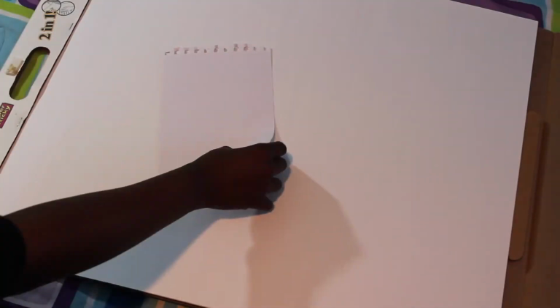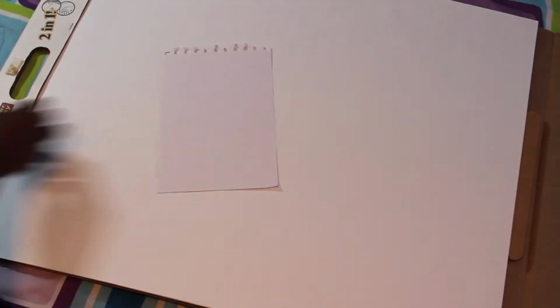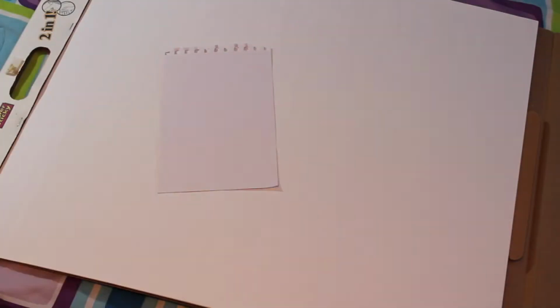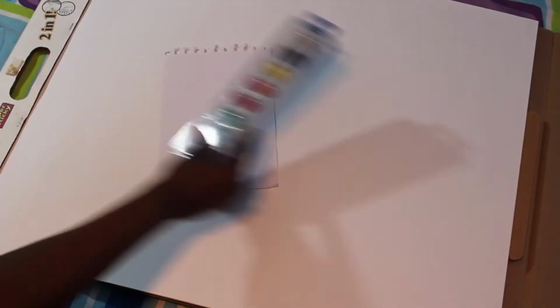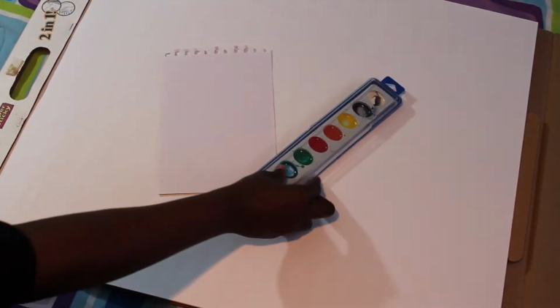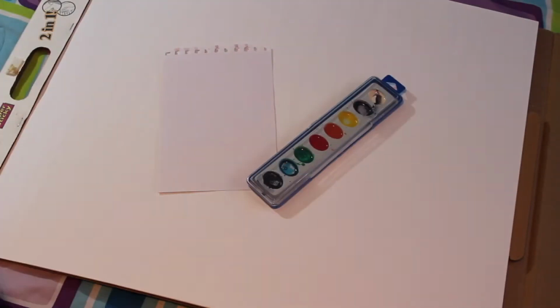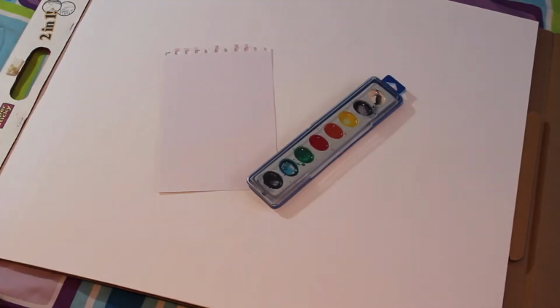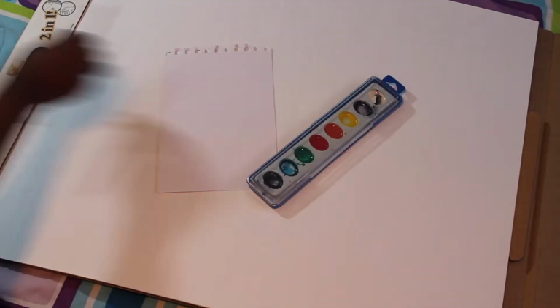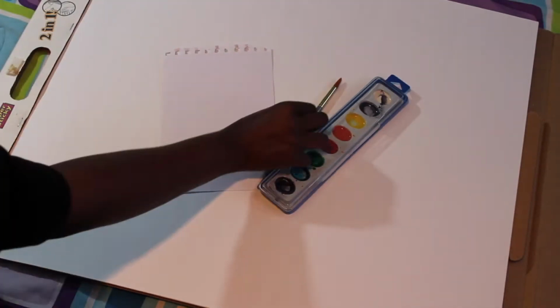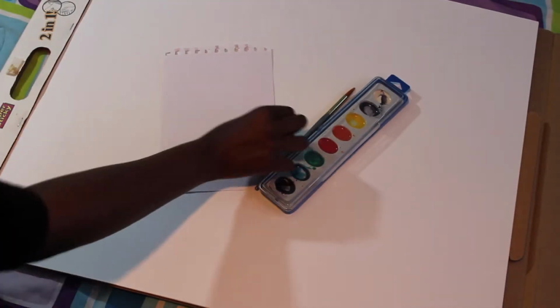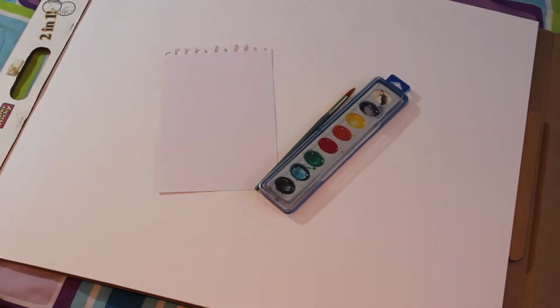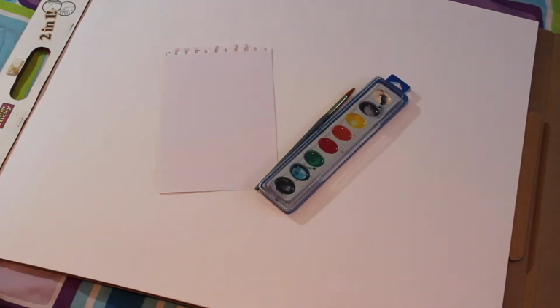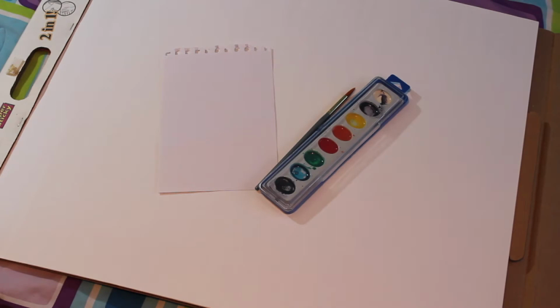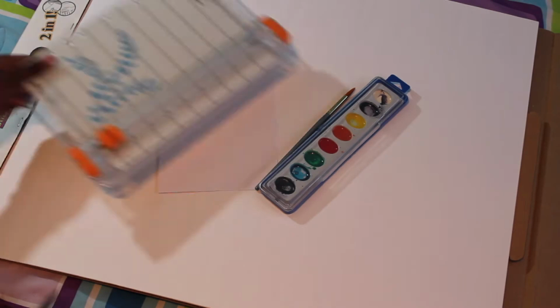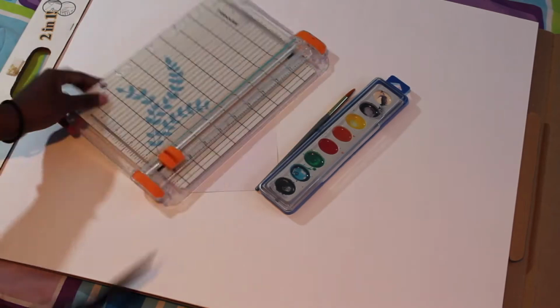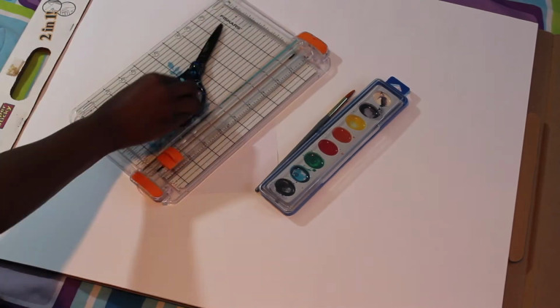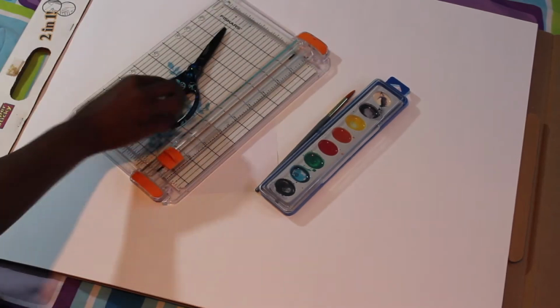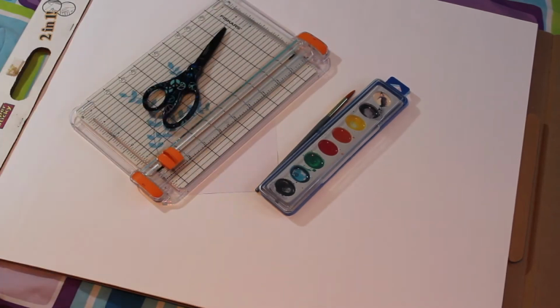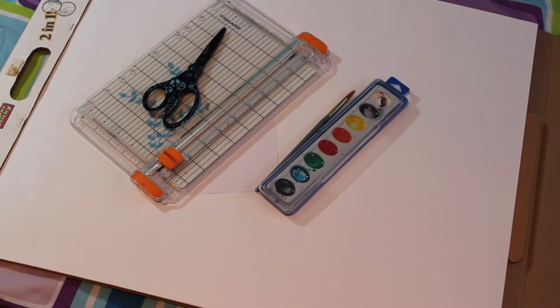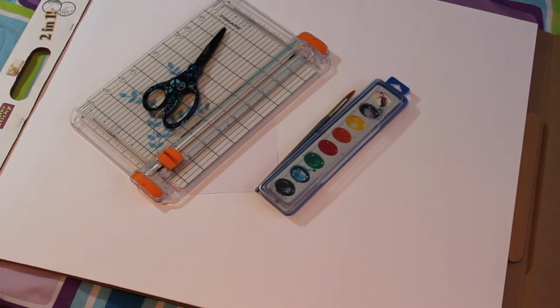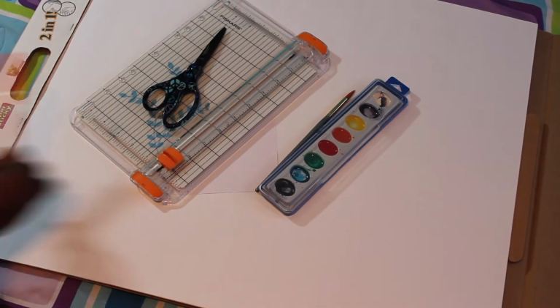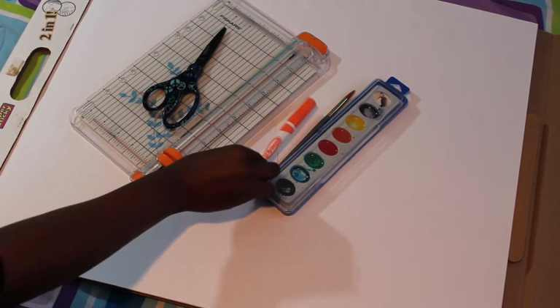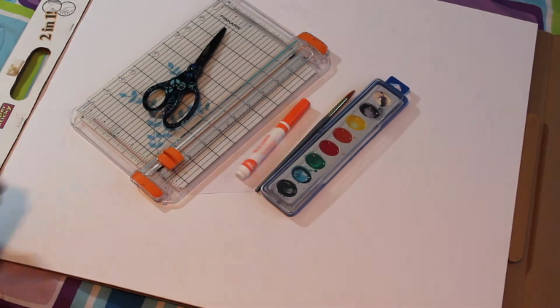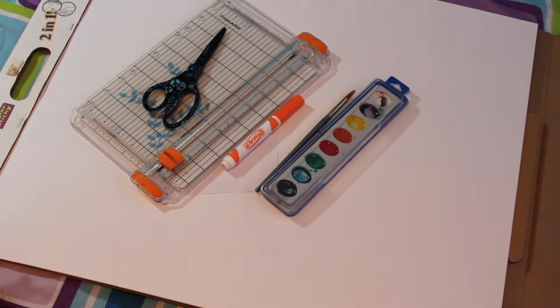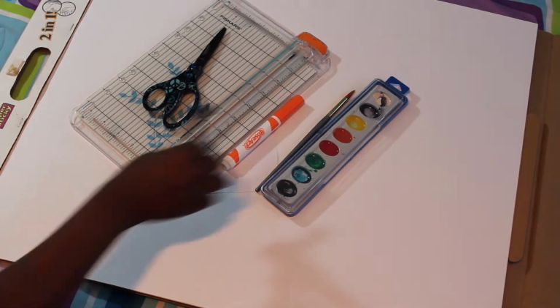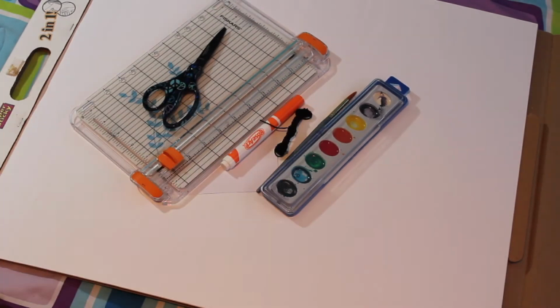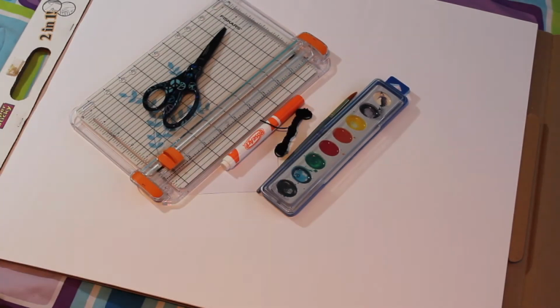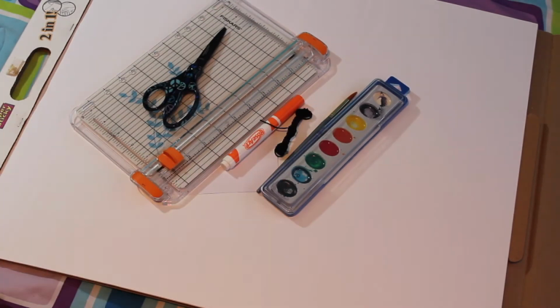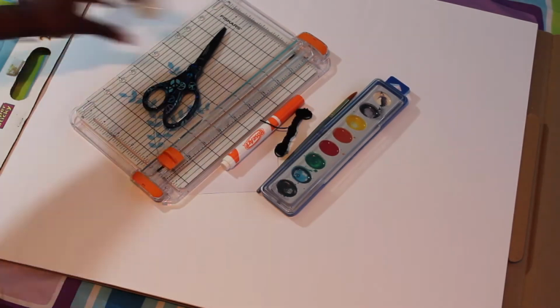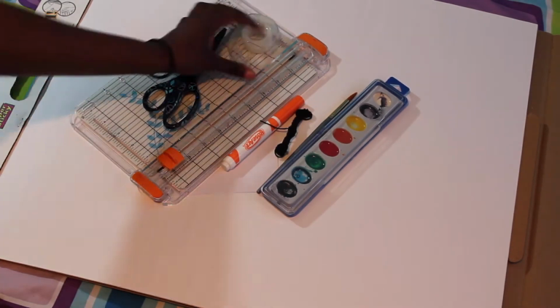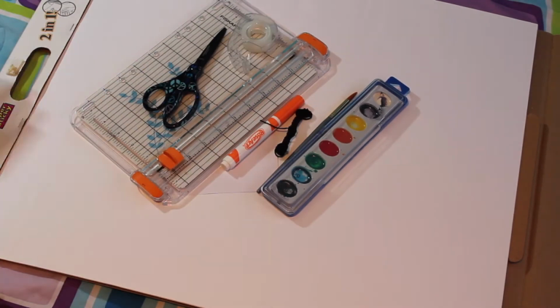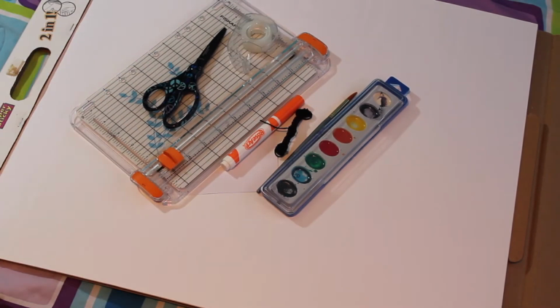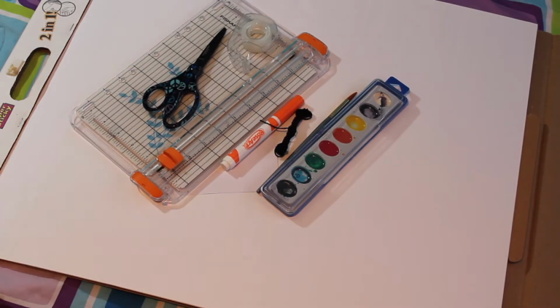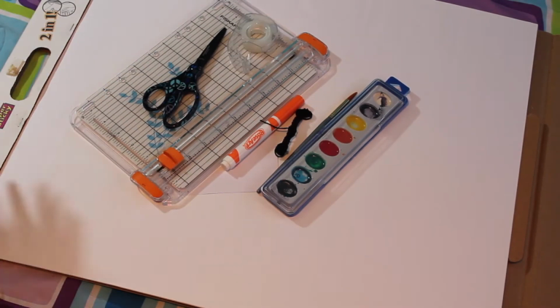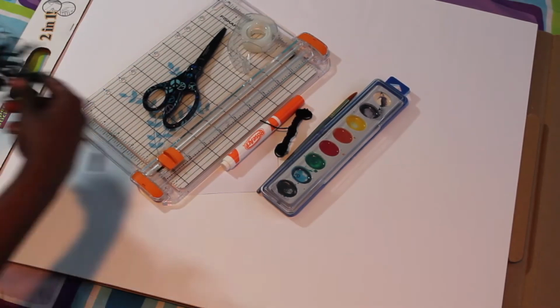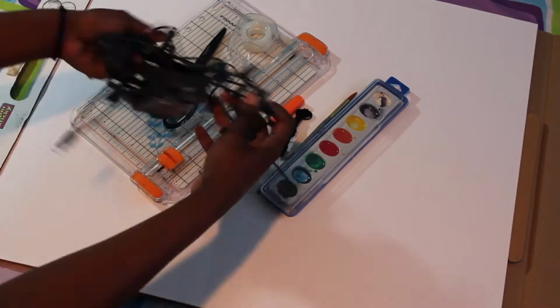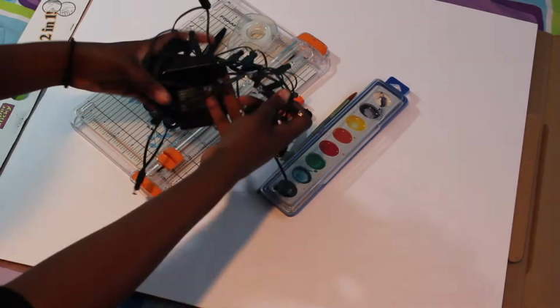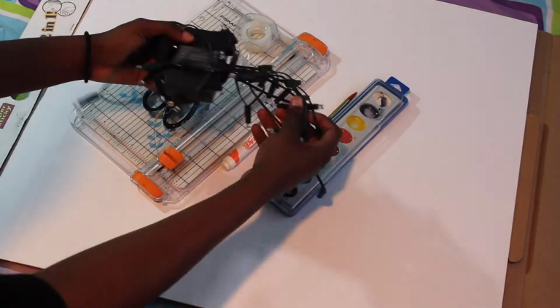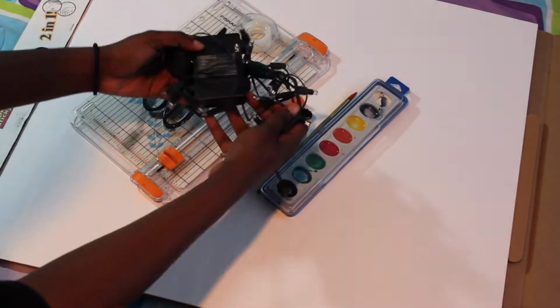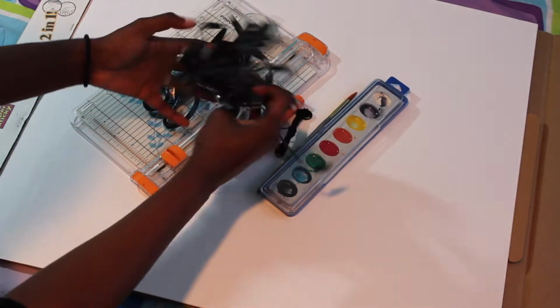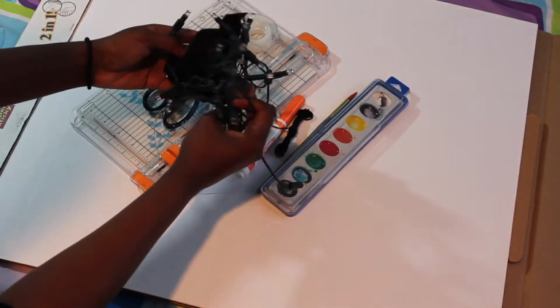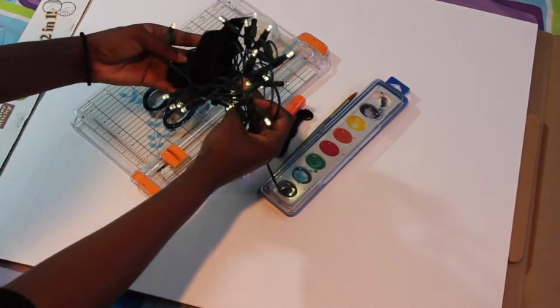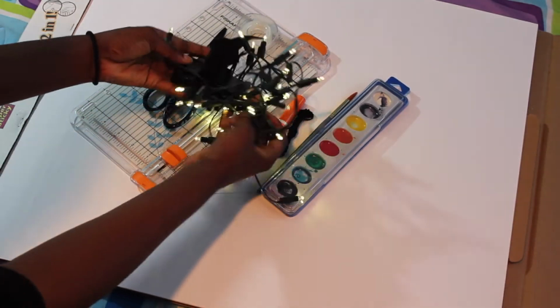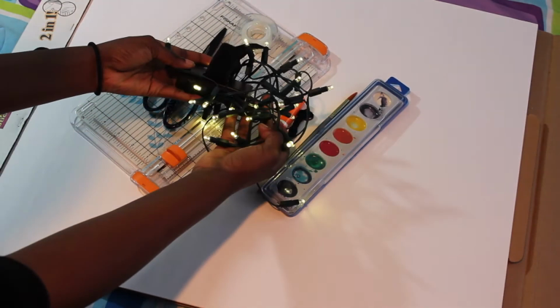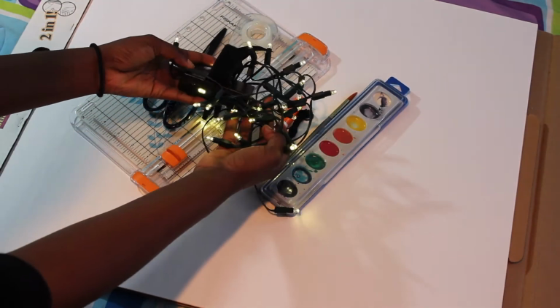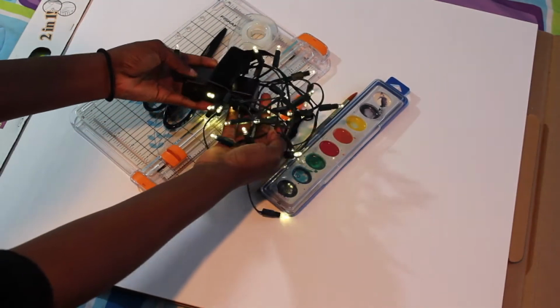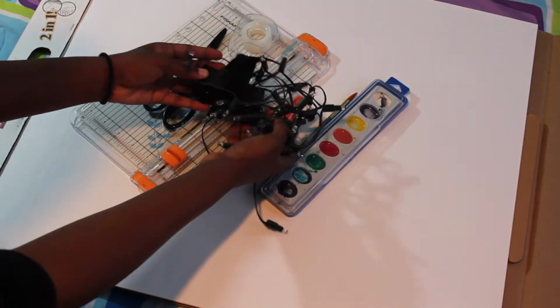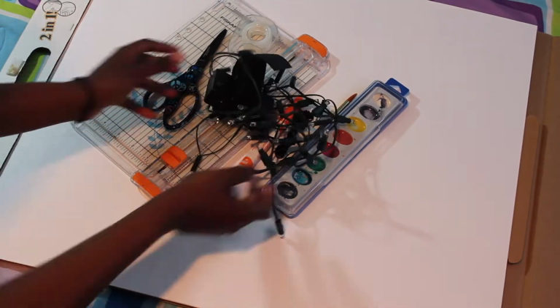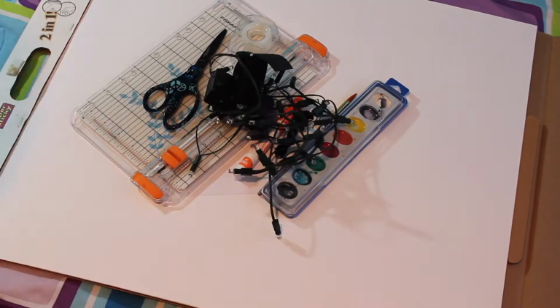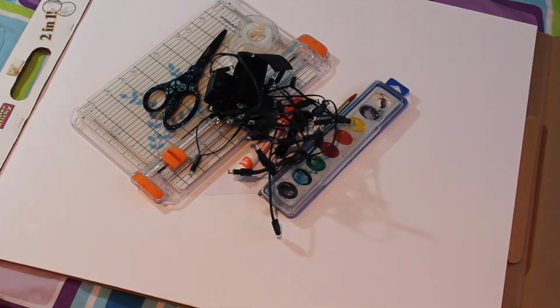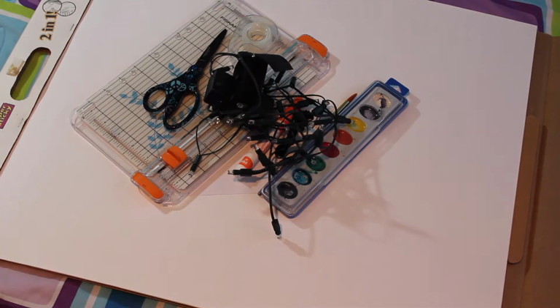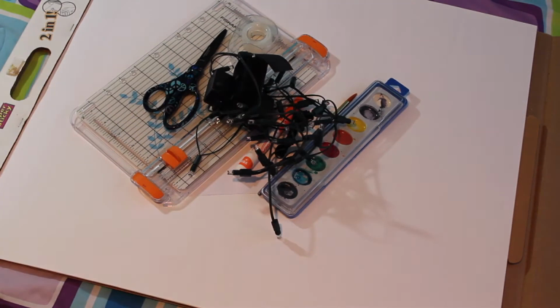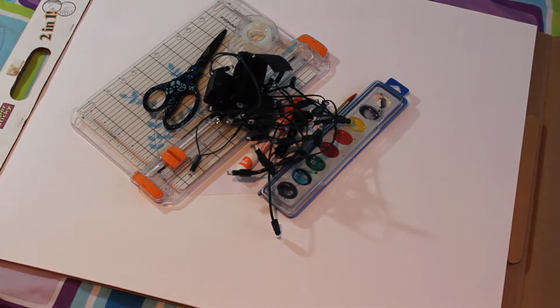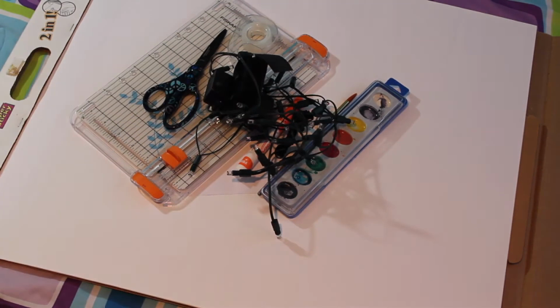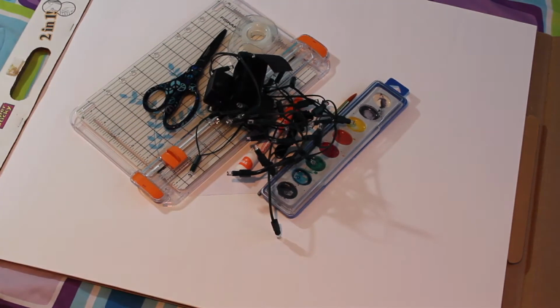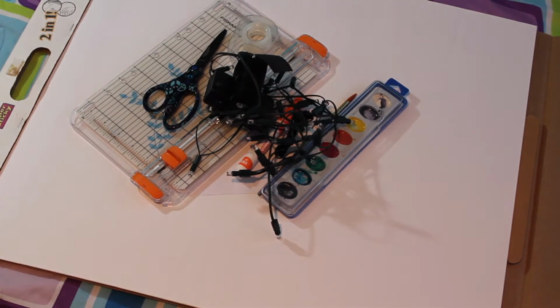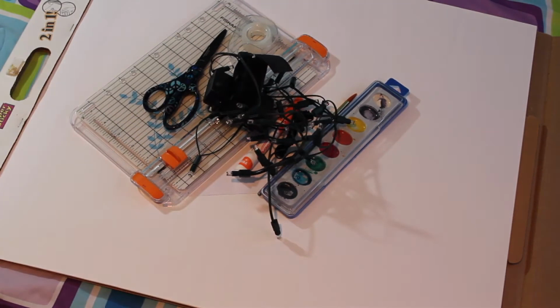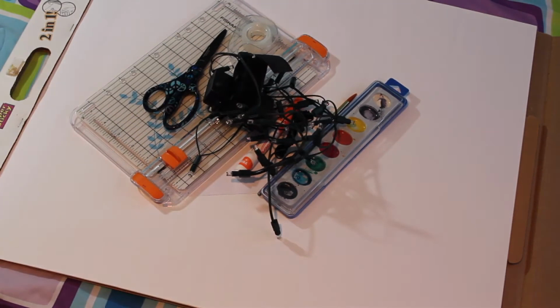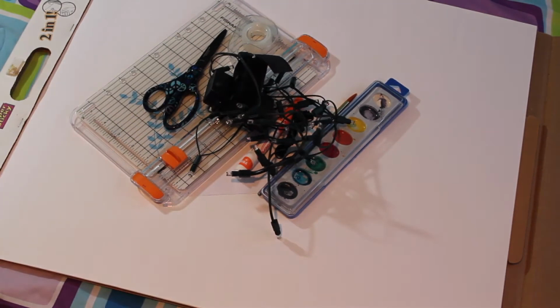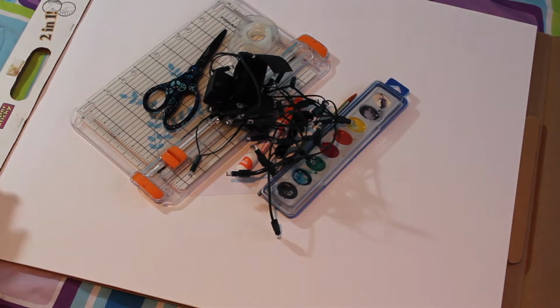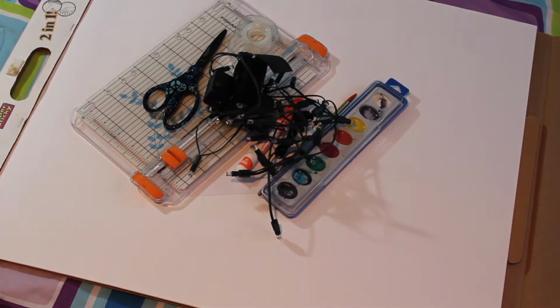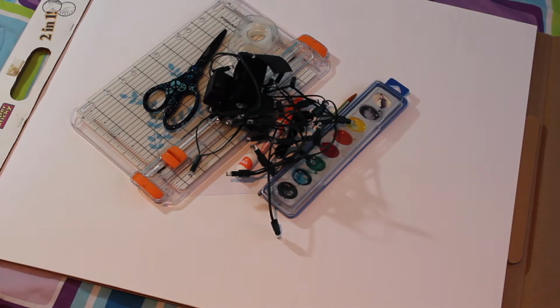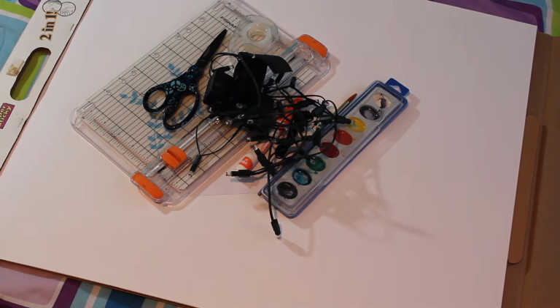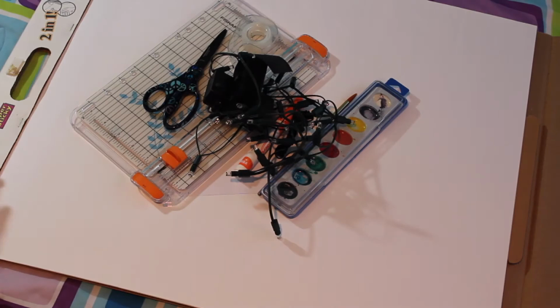You'll need some paper, some paint, some cutting supplies, some string, a marker, tape, and your string lights.